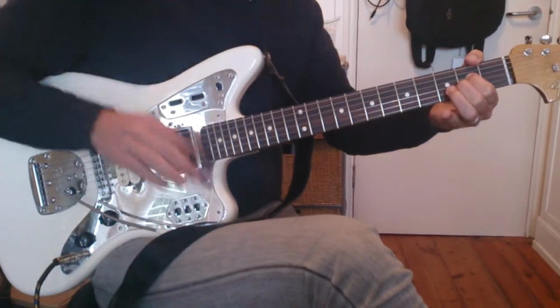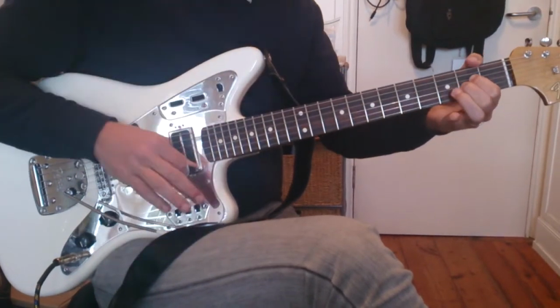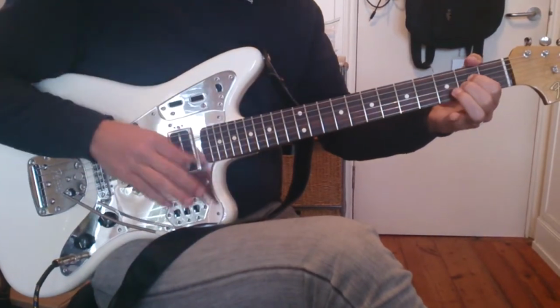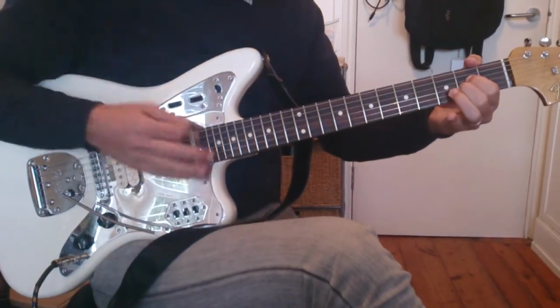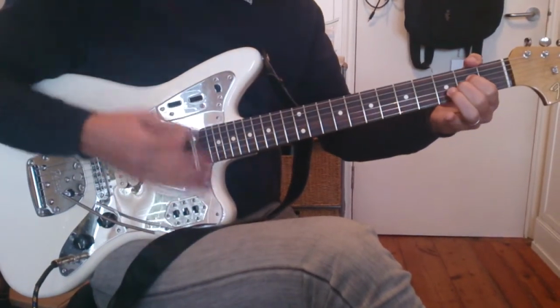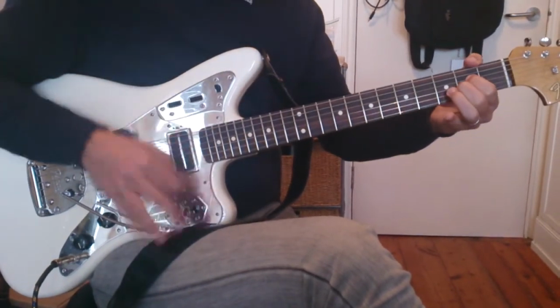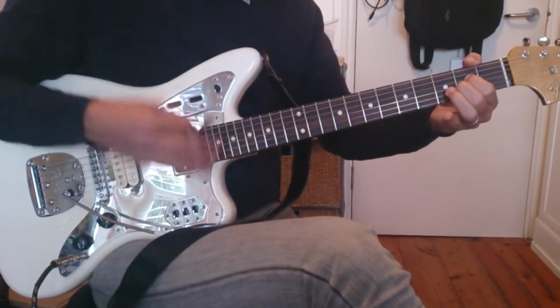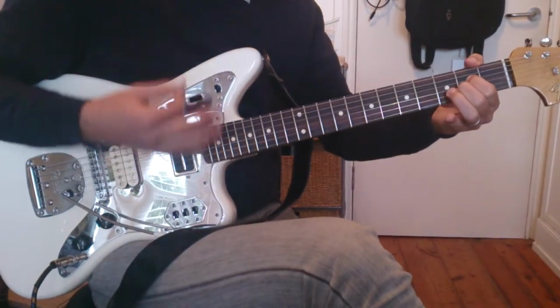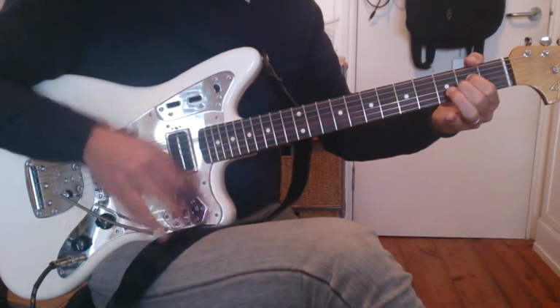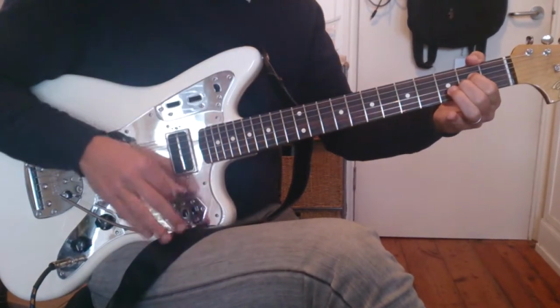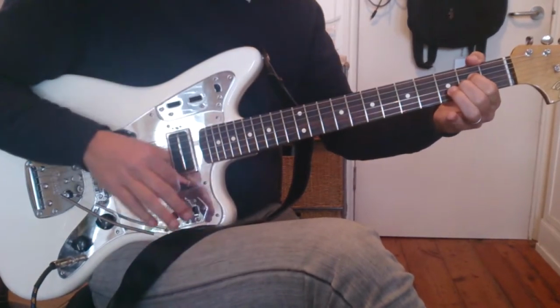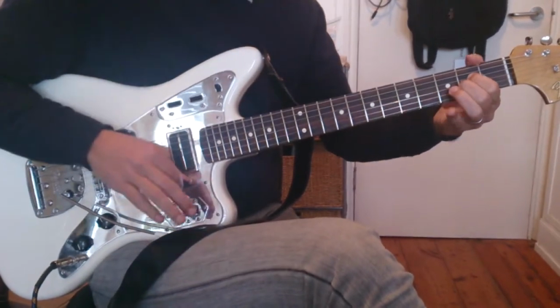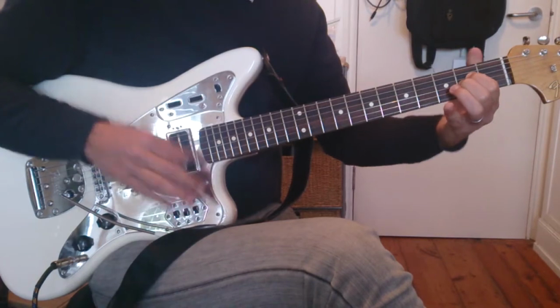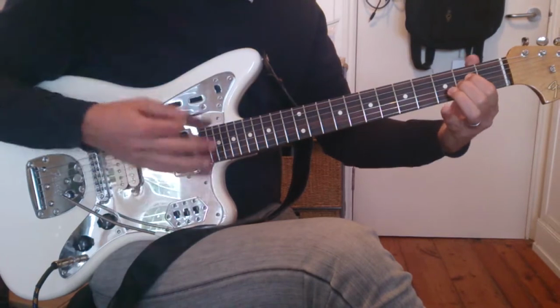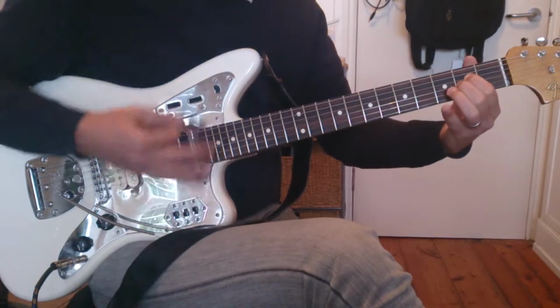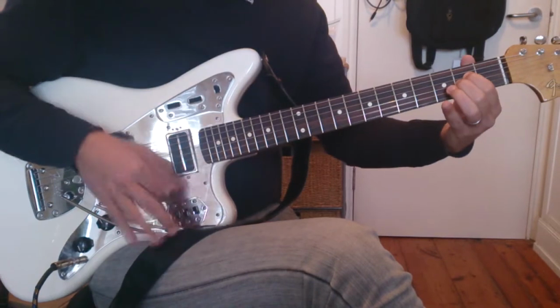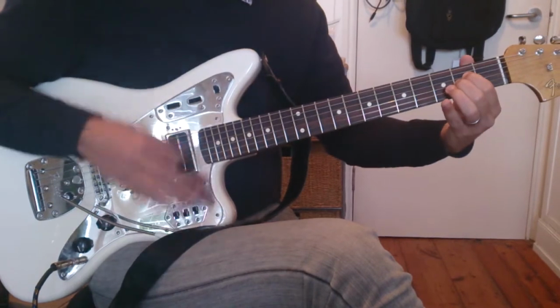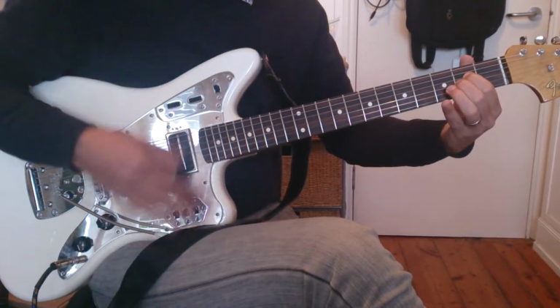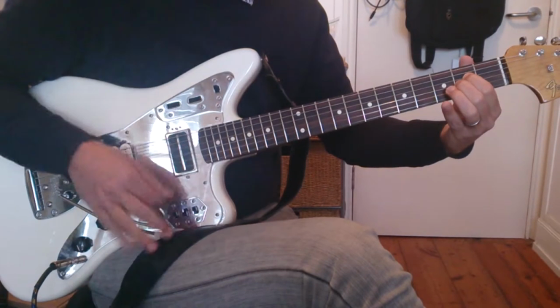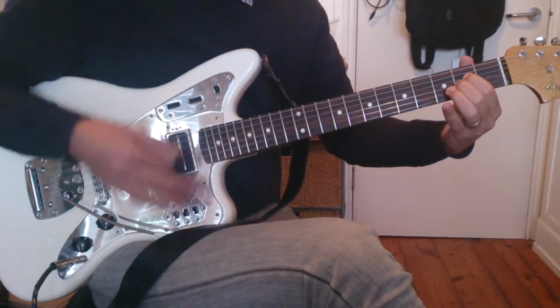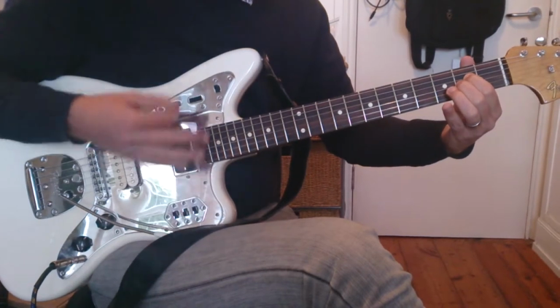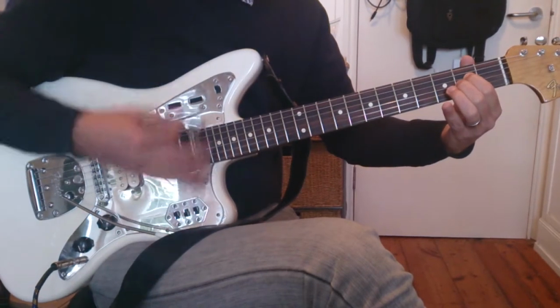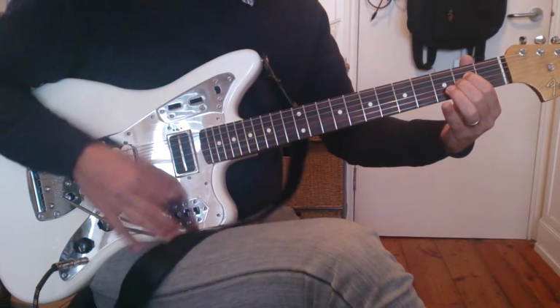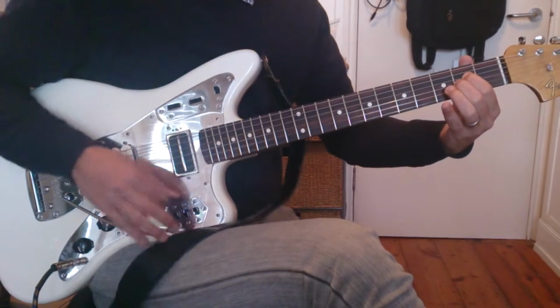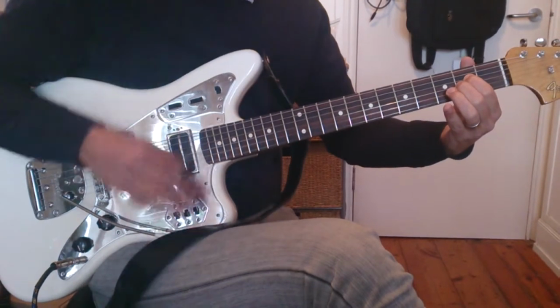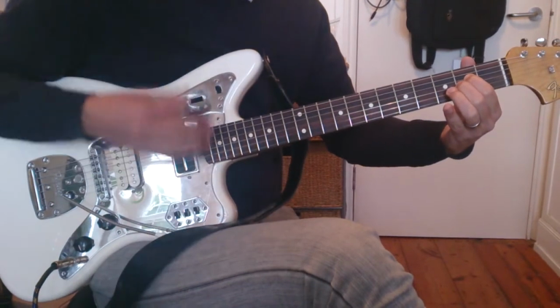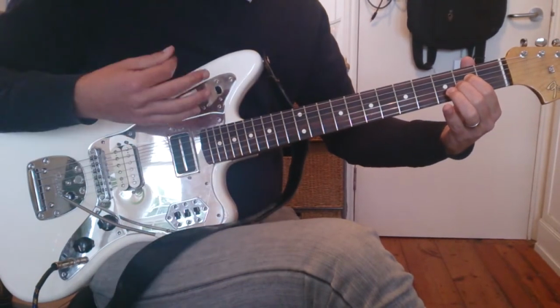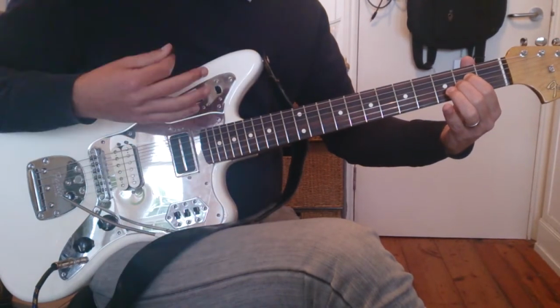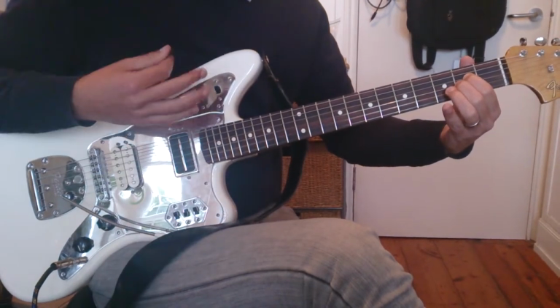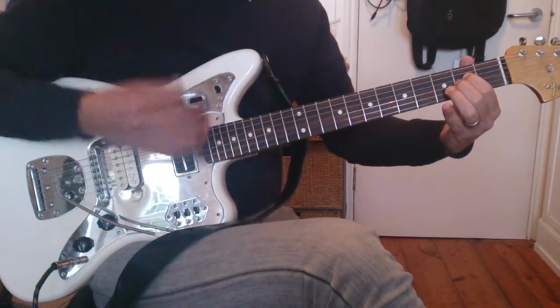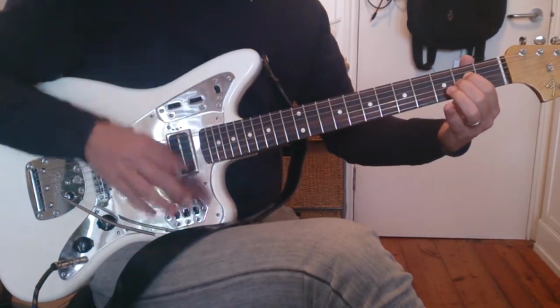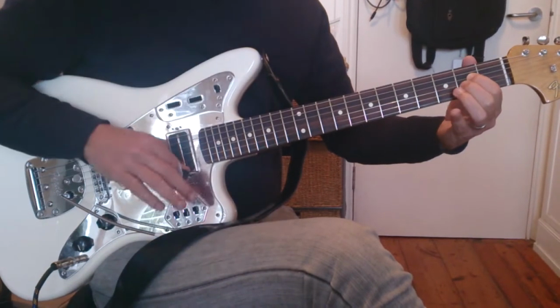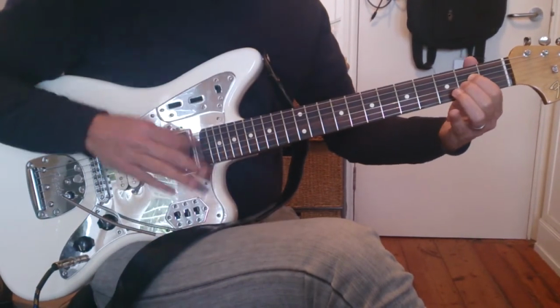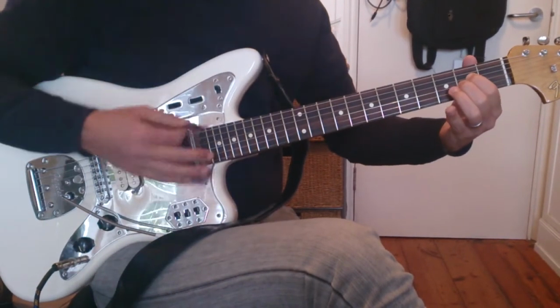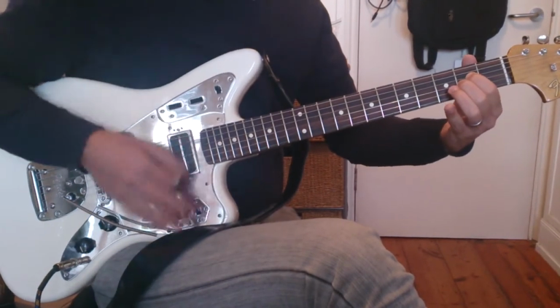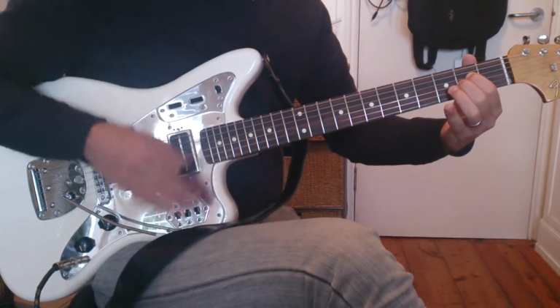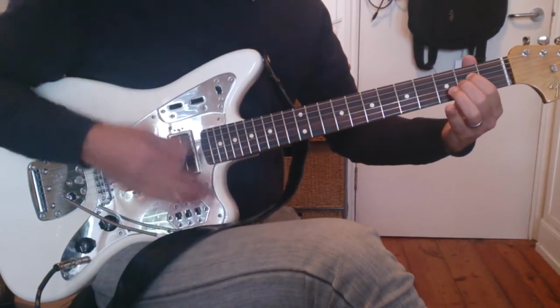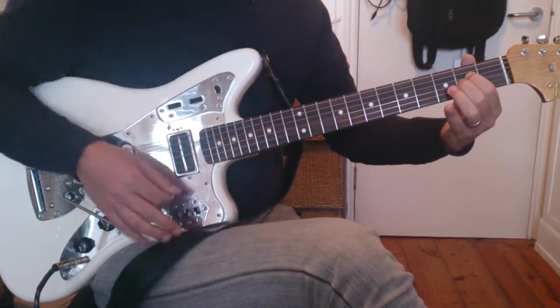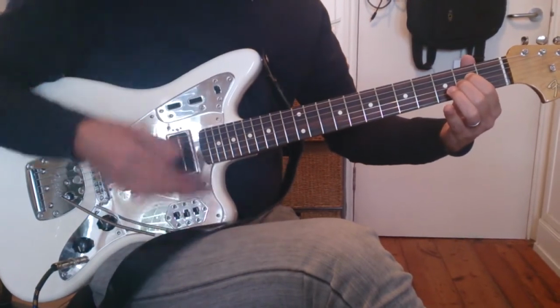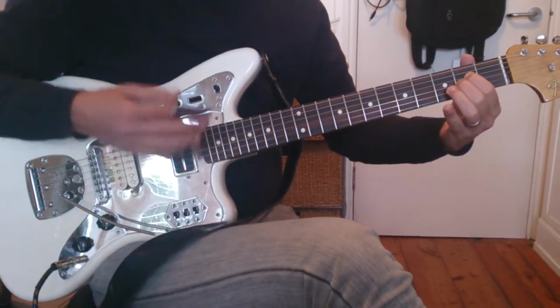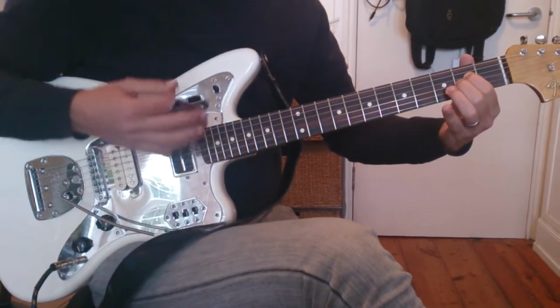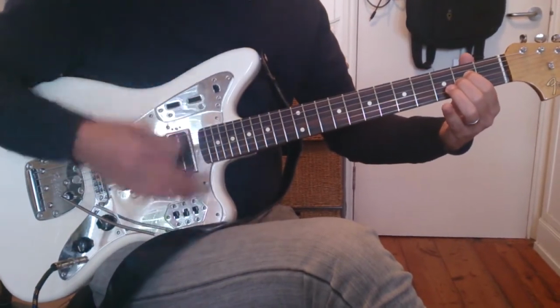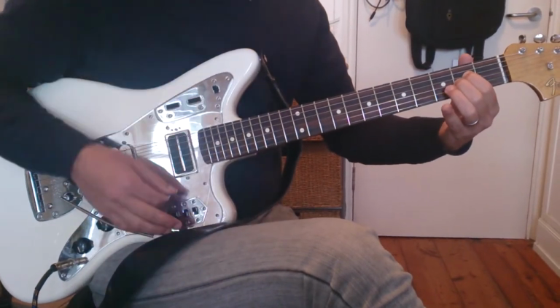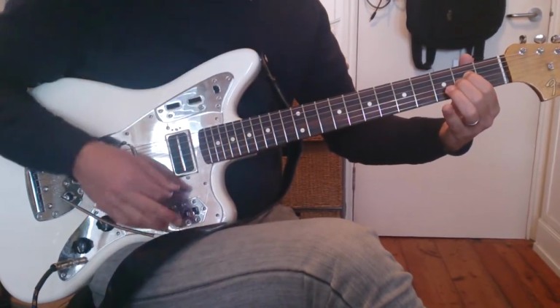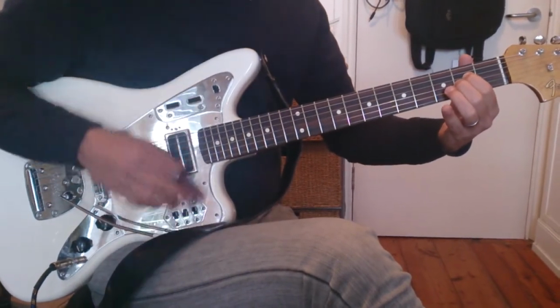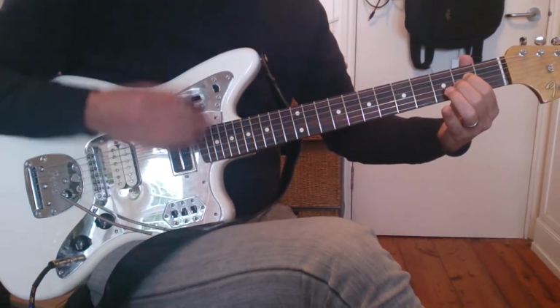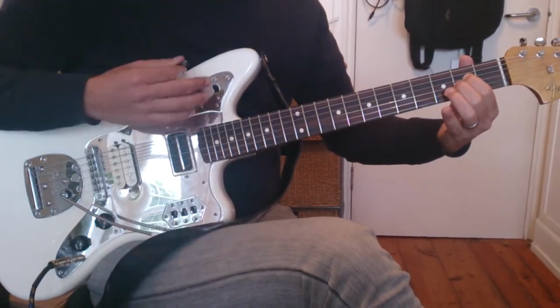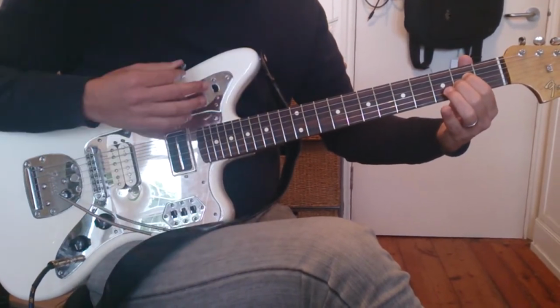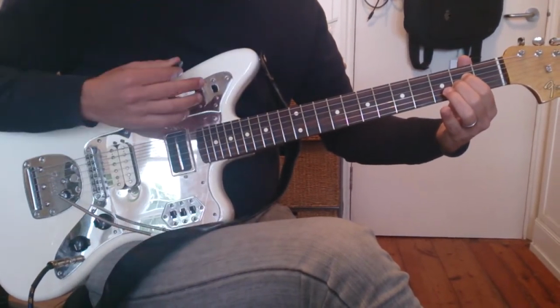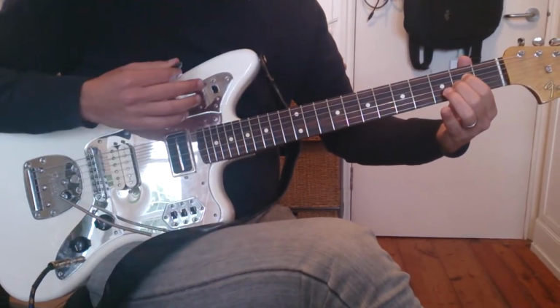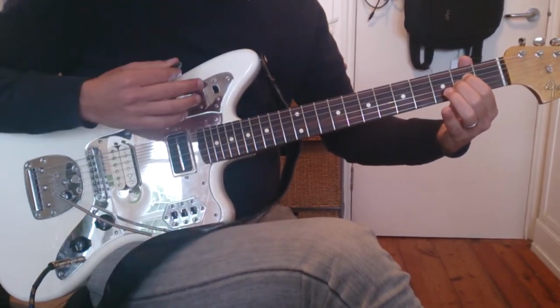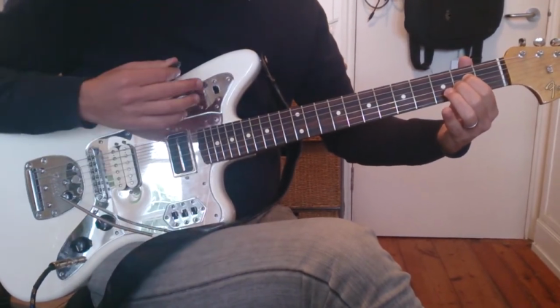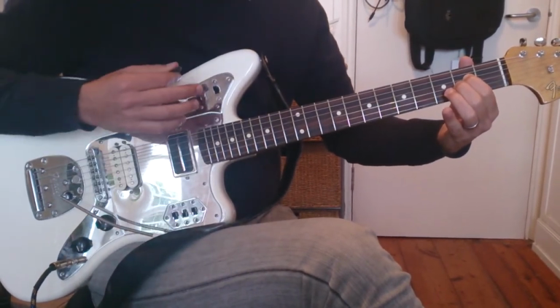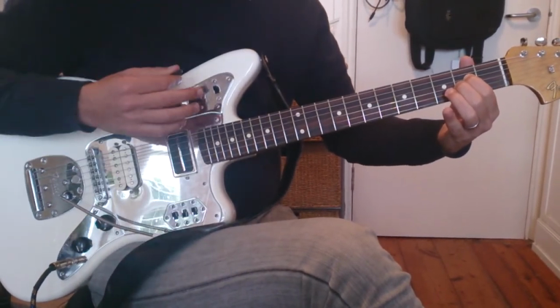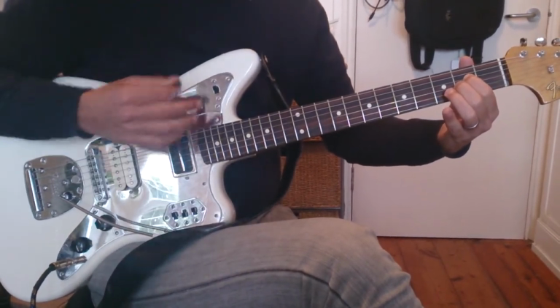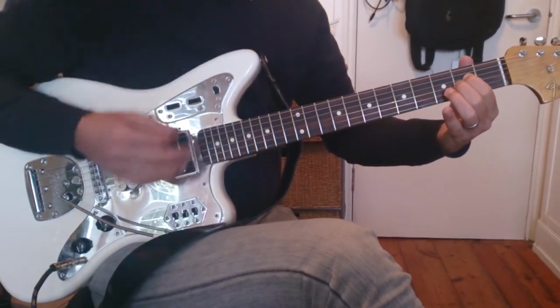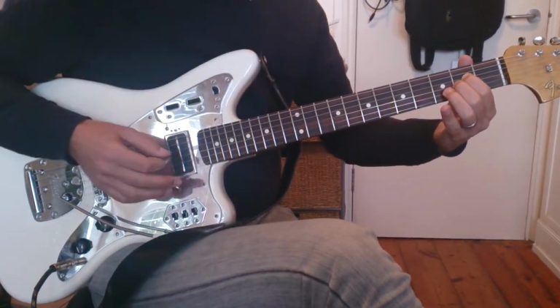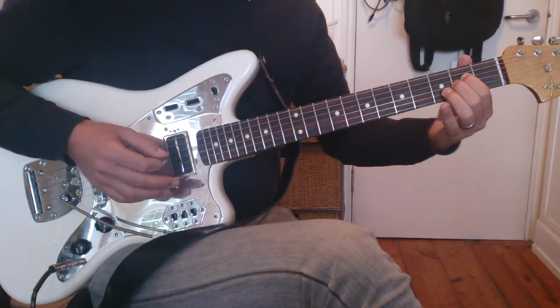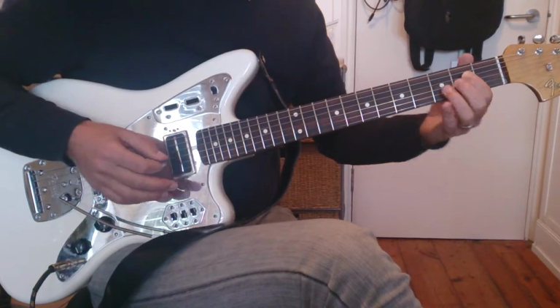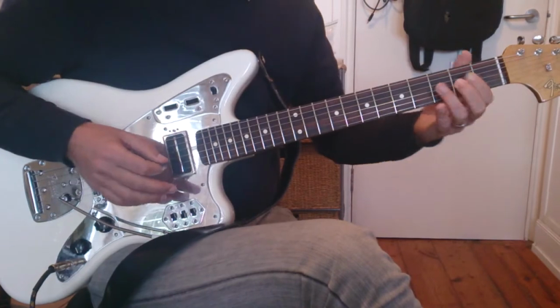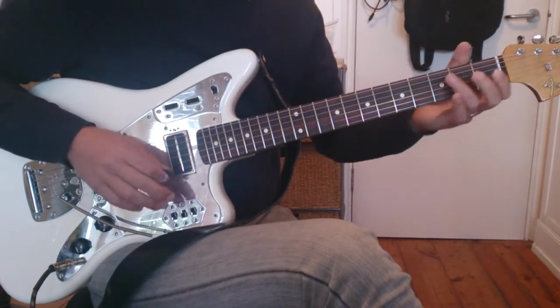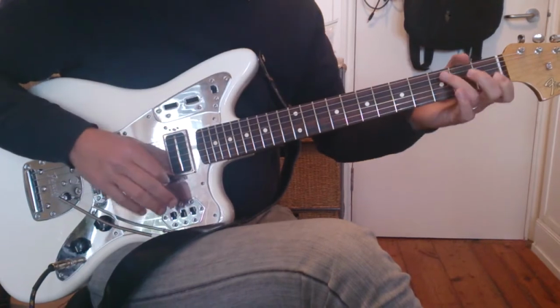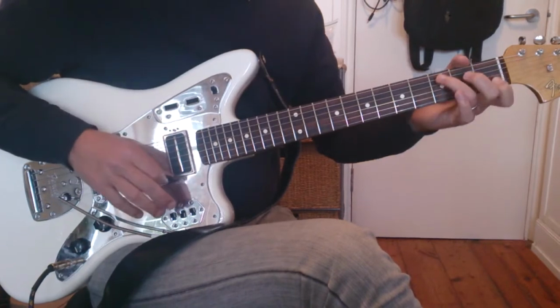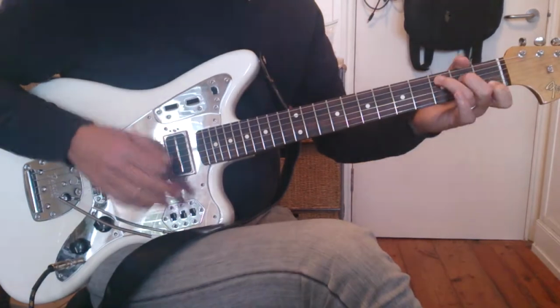So the pattern is: down, up, down. Down, up, down, down, up. And then it goes into the chorus.